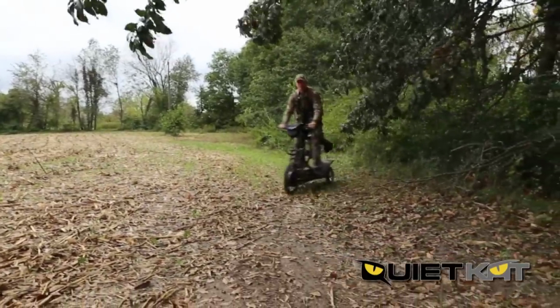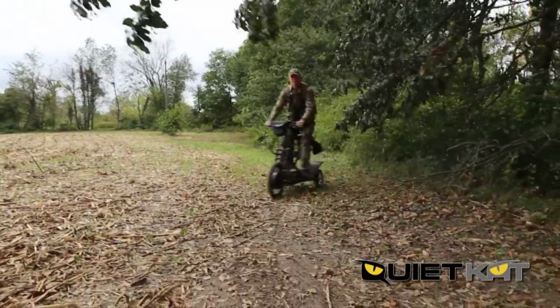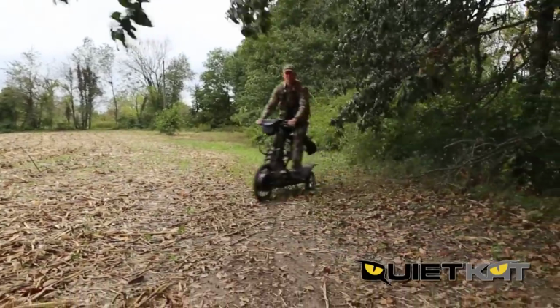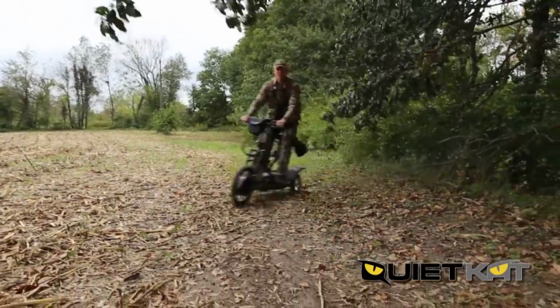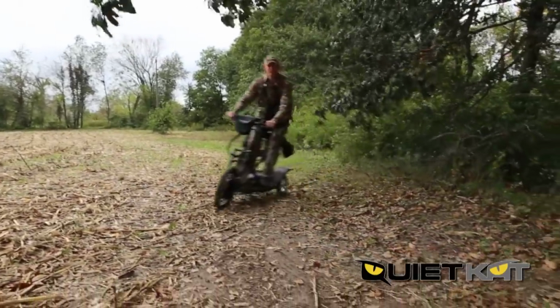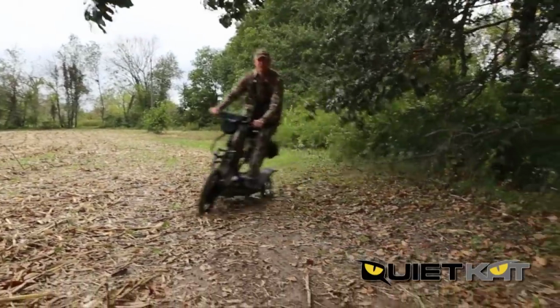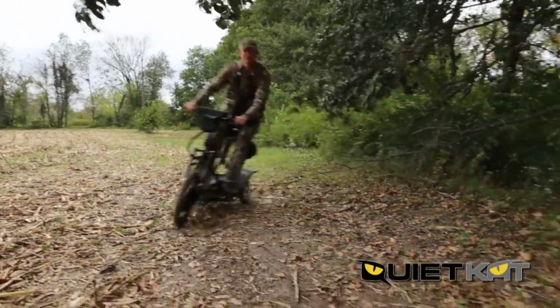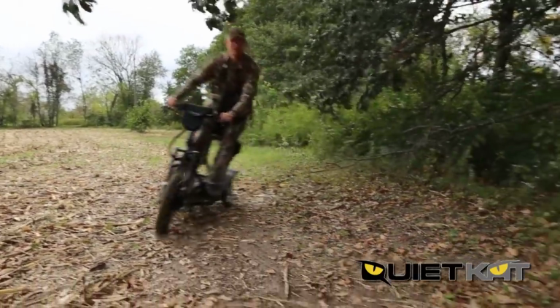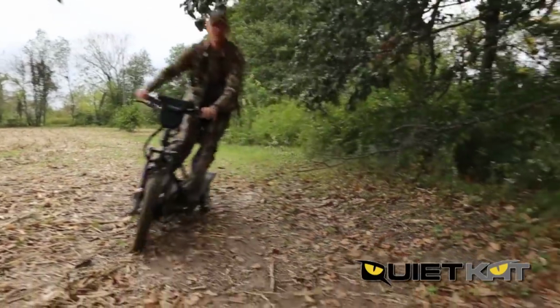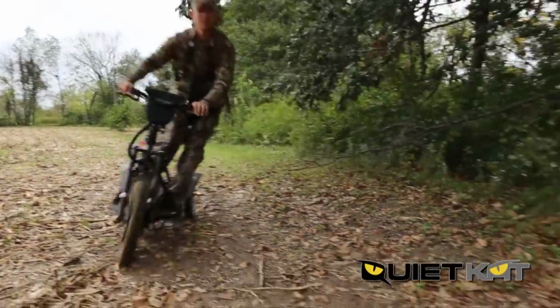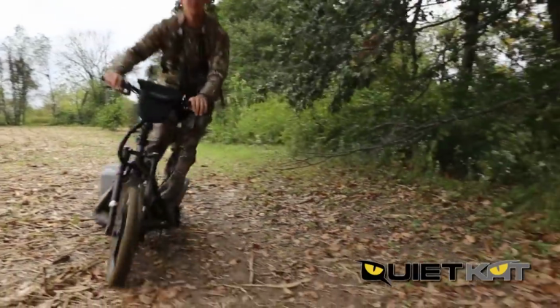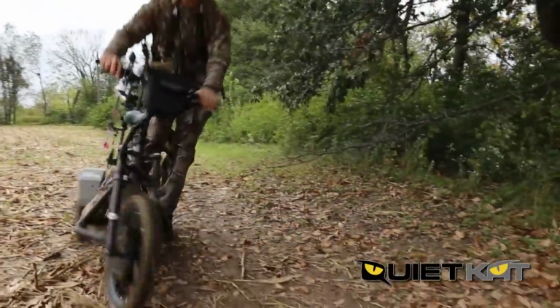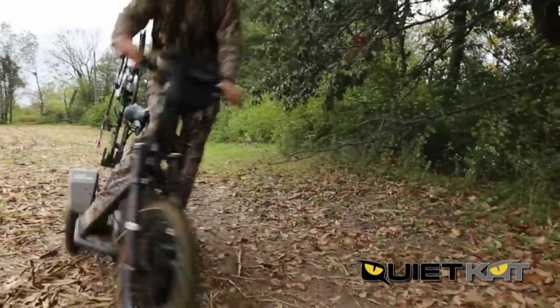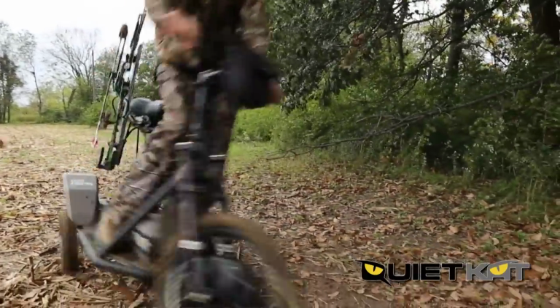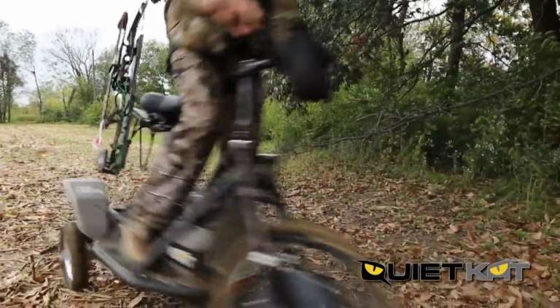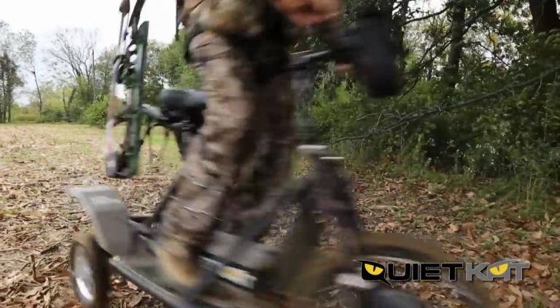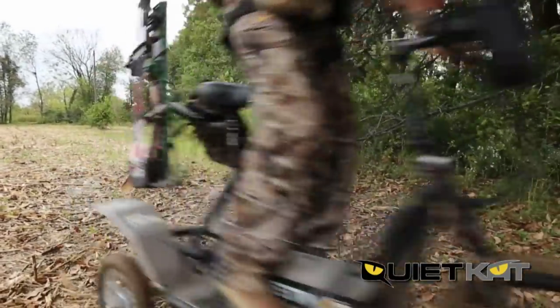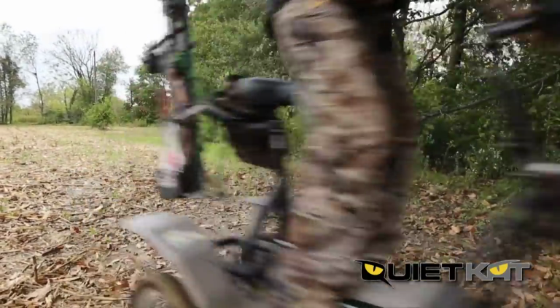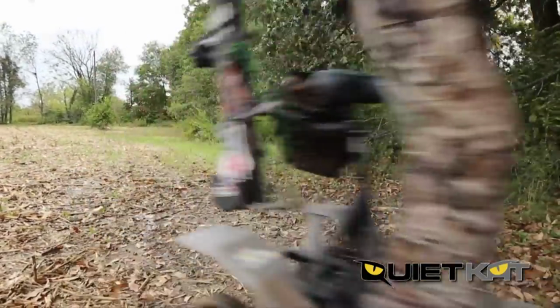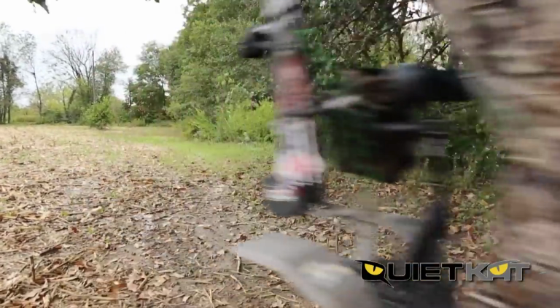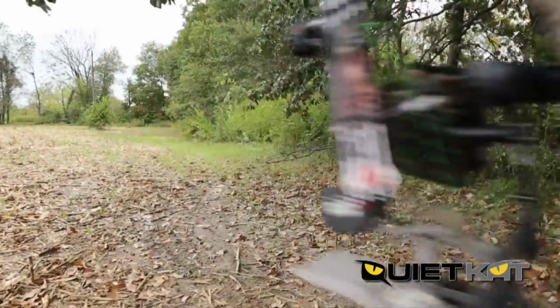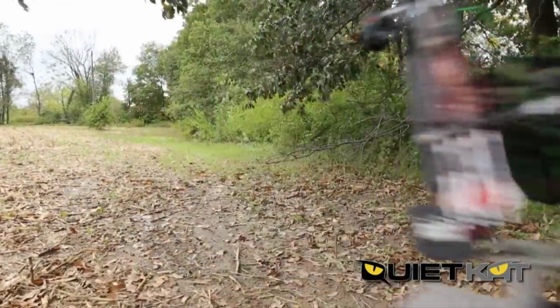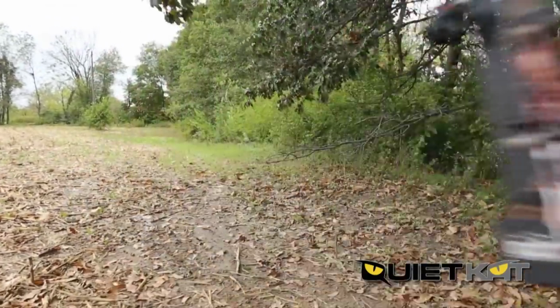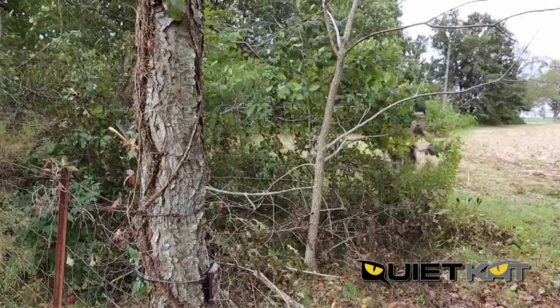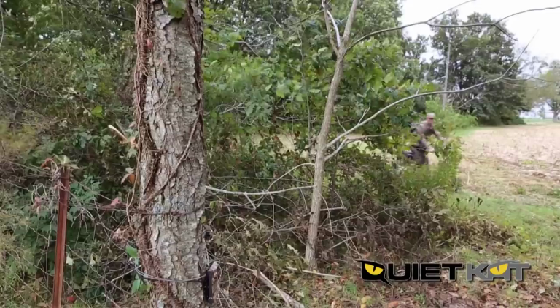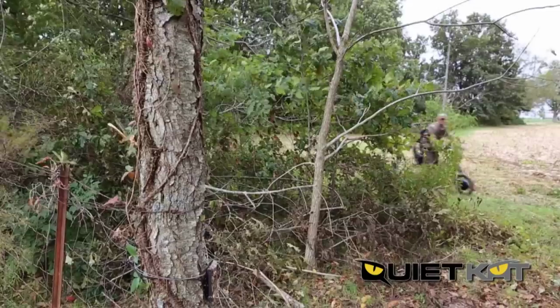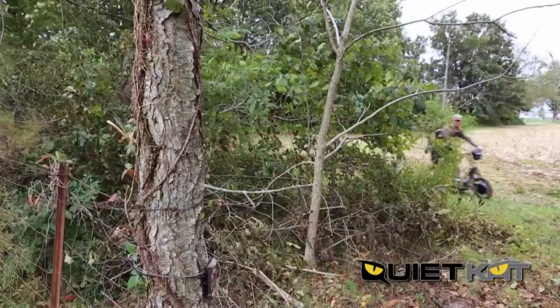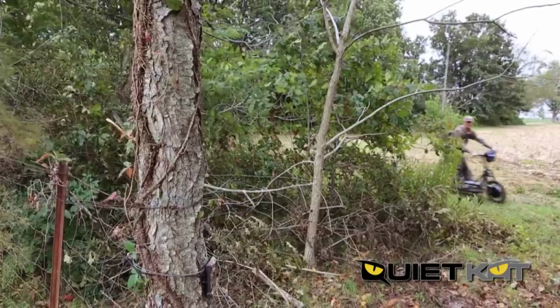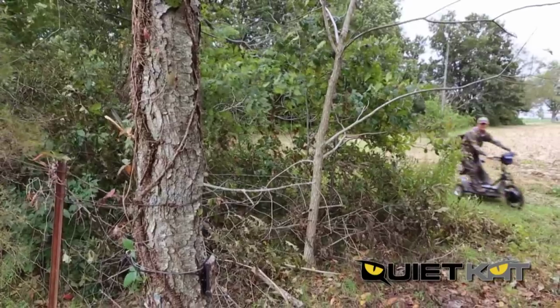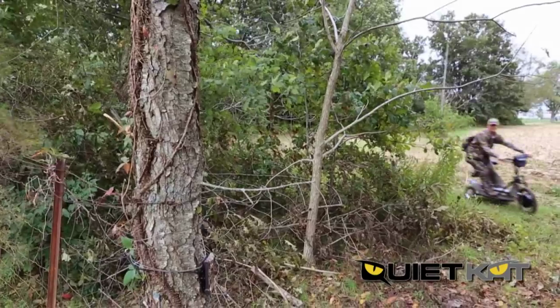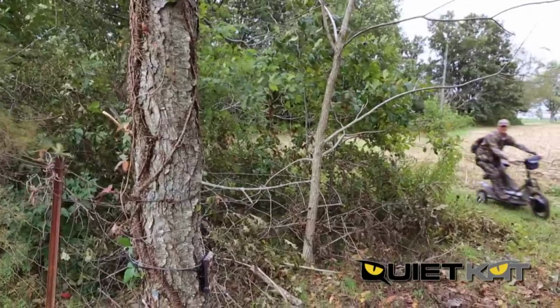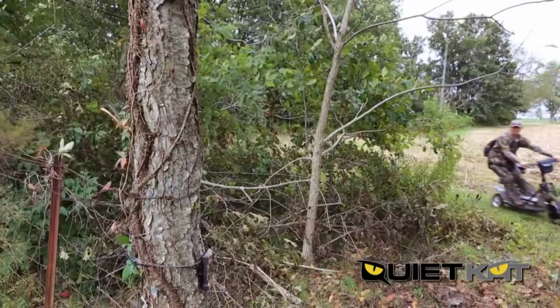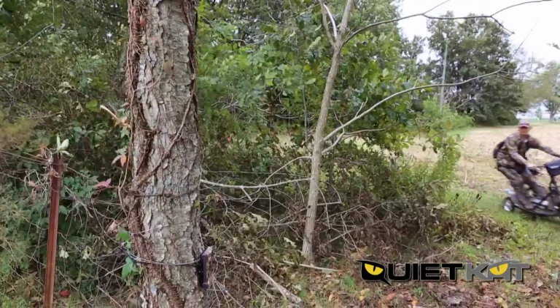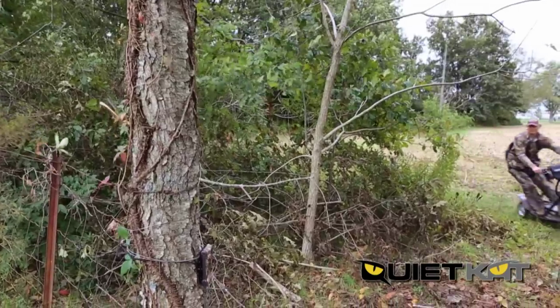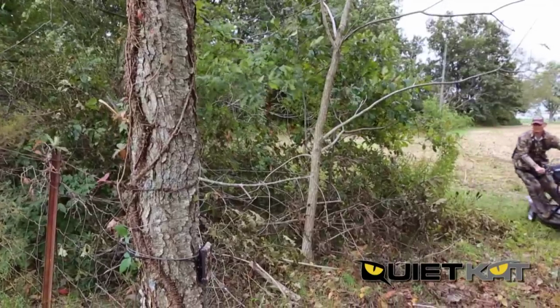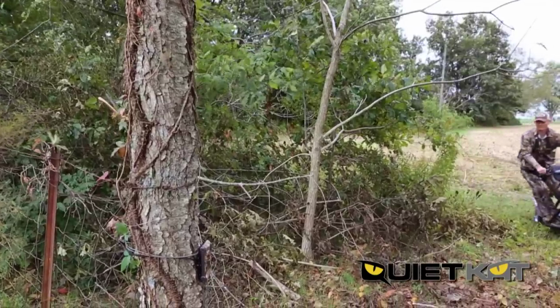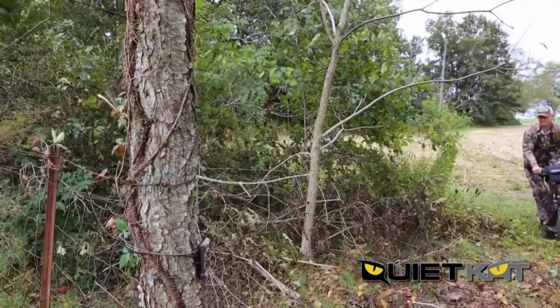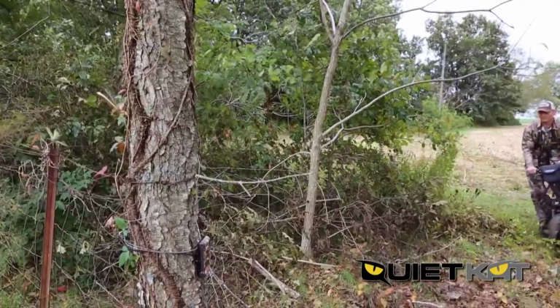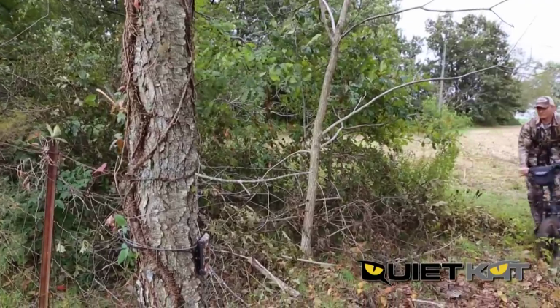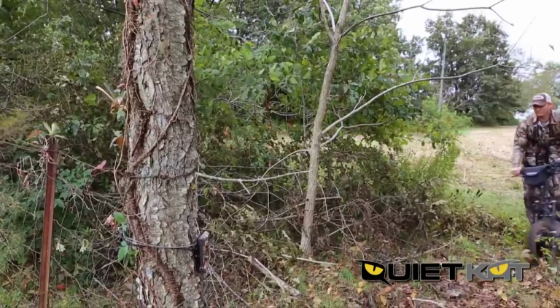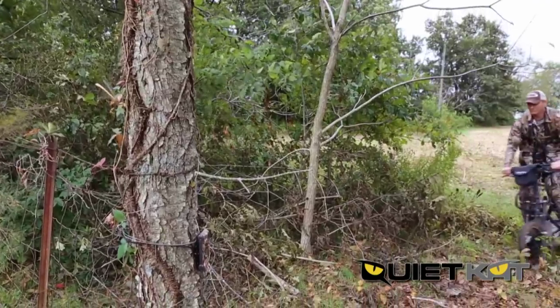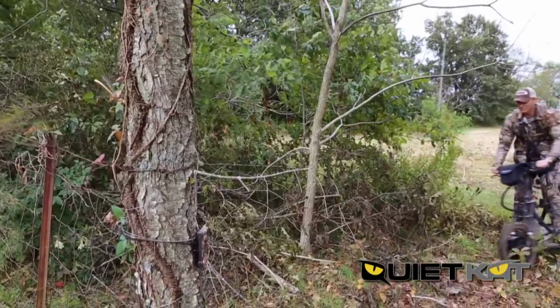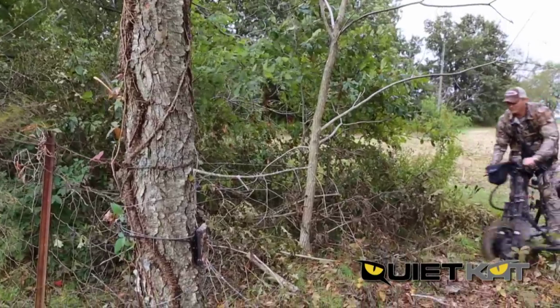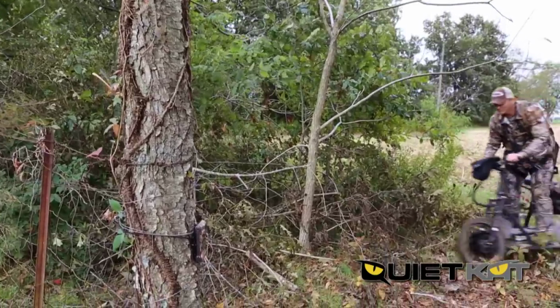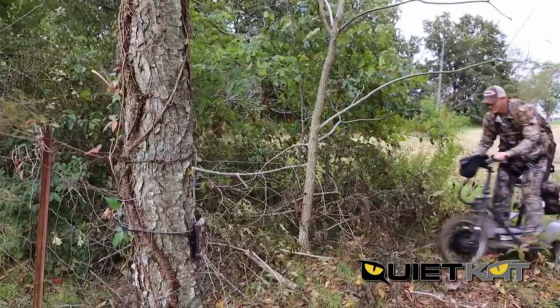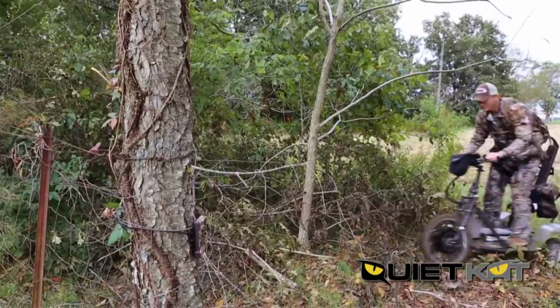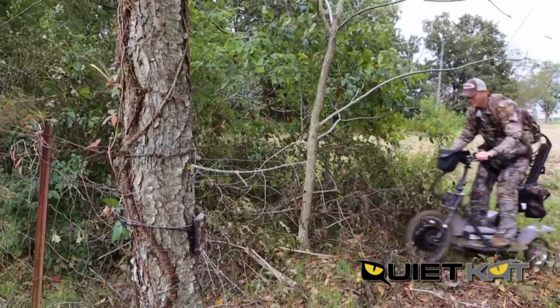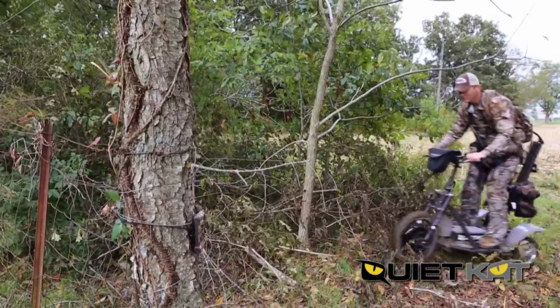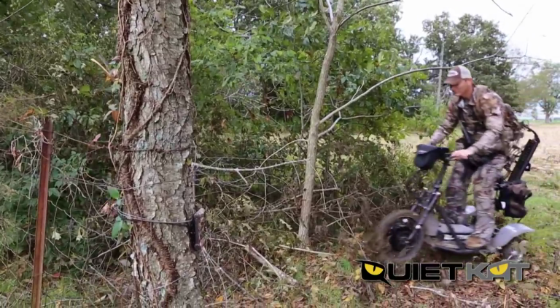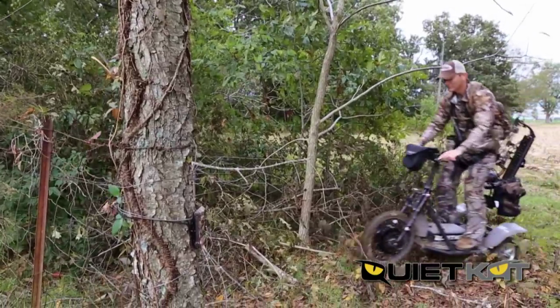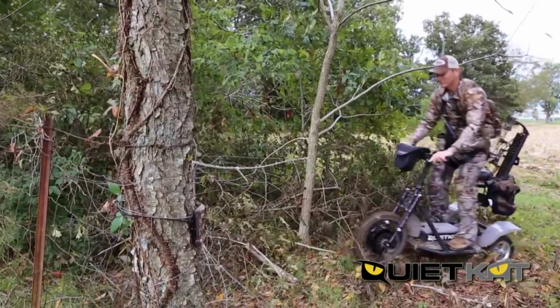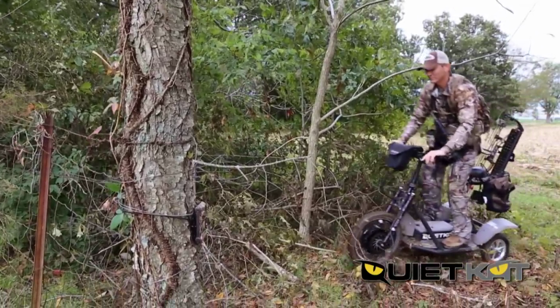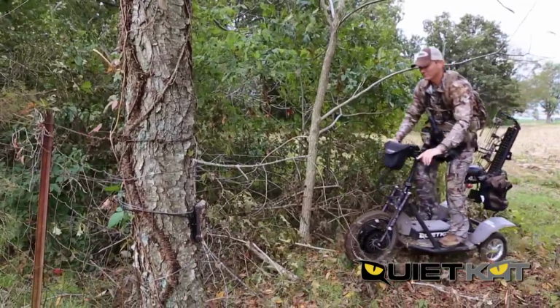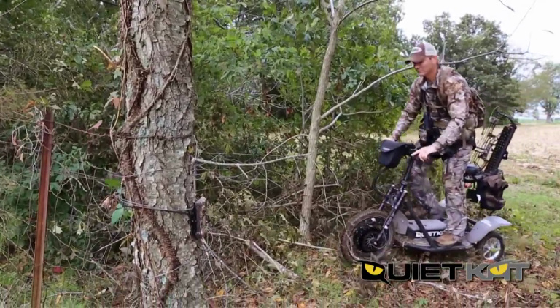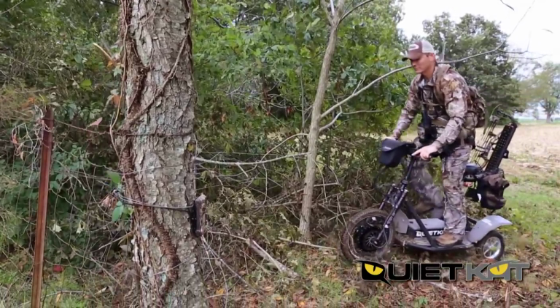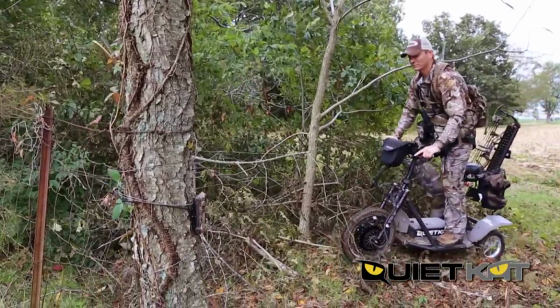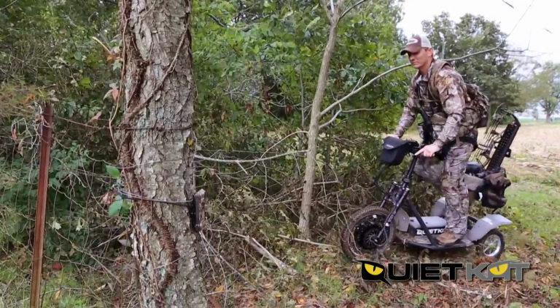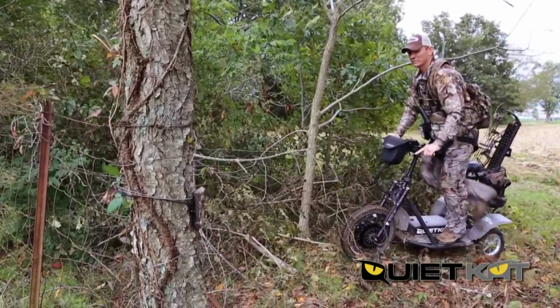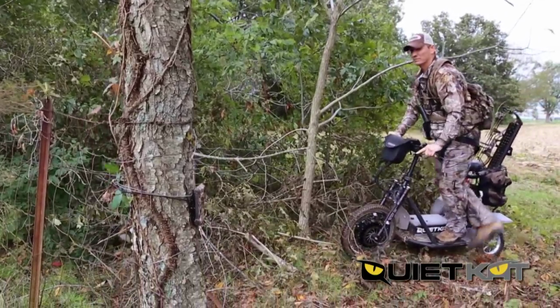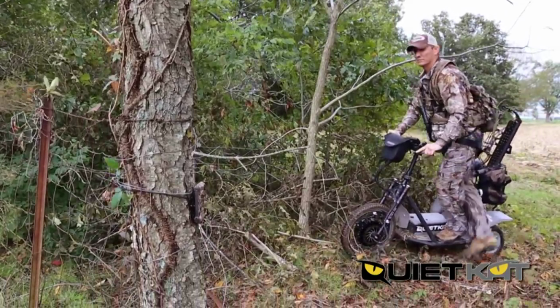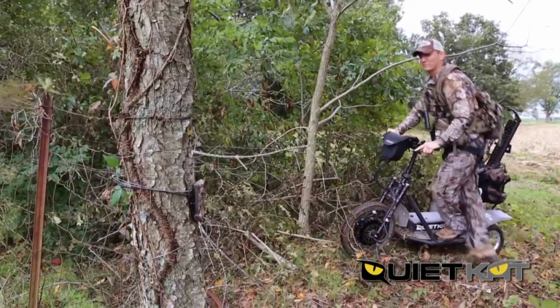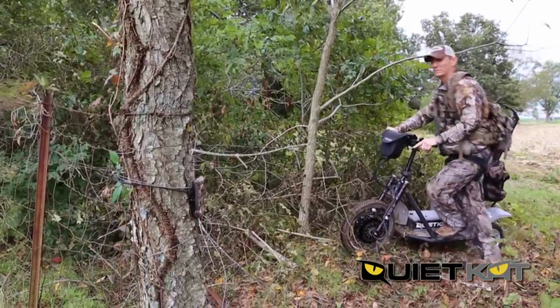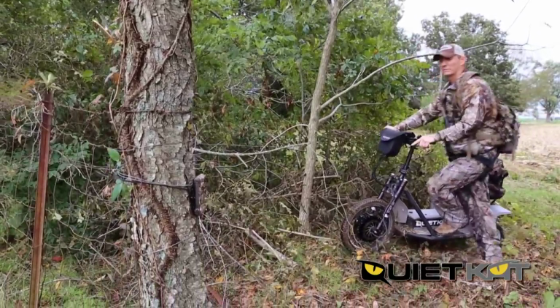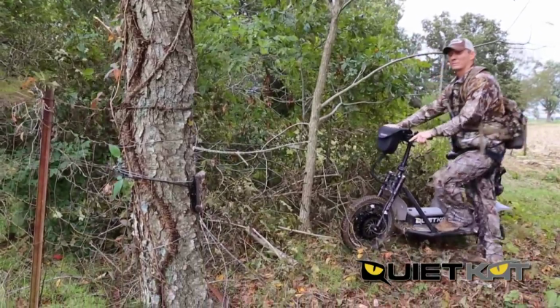During season, it's the easiest way for me to move through my farm quickly and quietly, whether I'm checking cameras, scouting, or hanging deer stands.